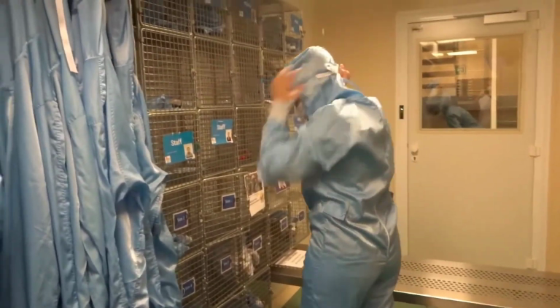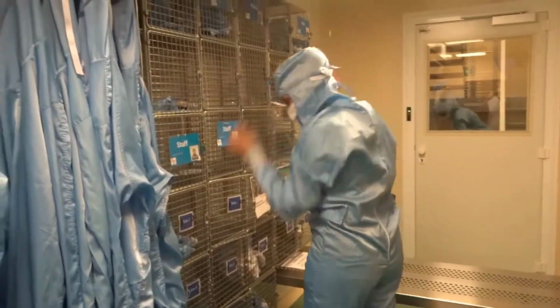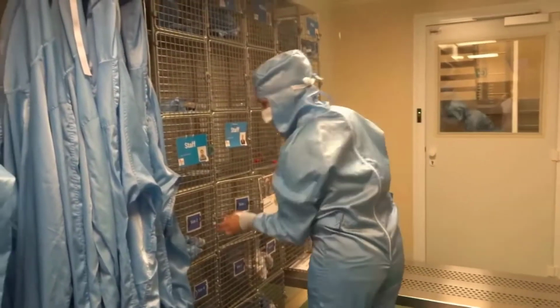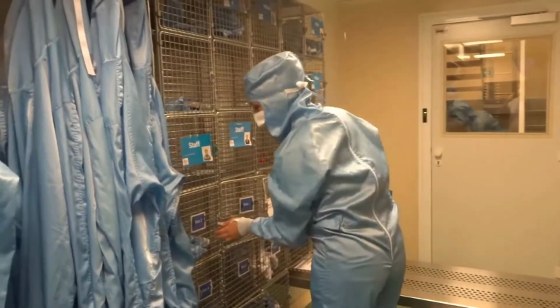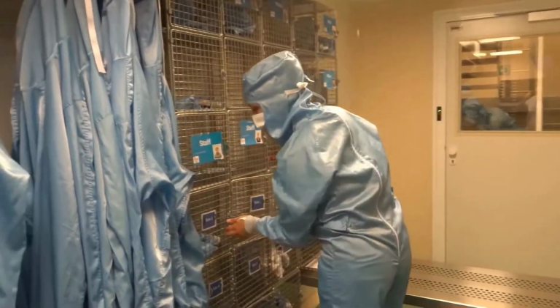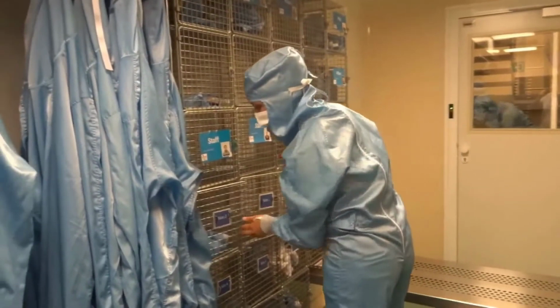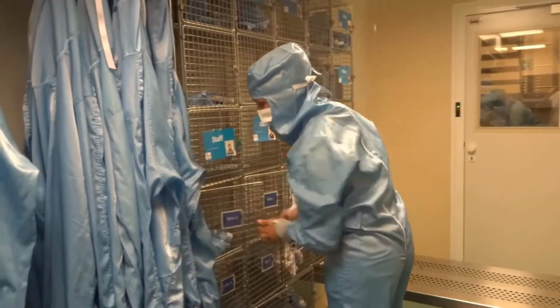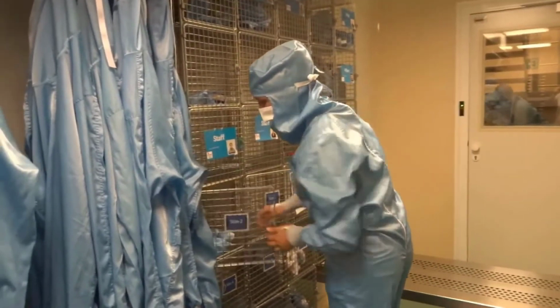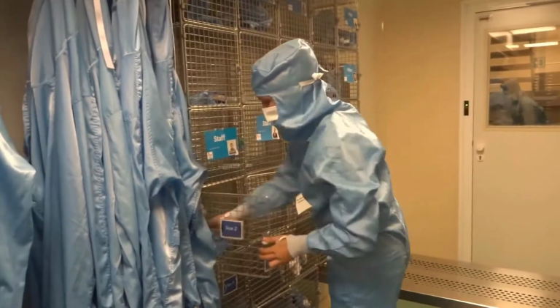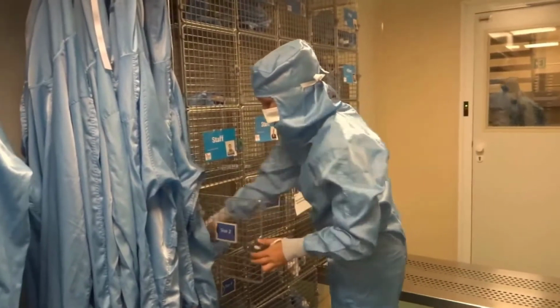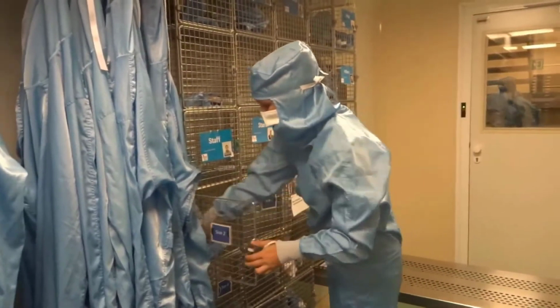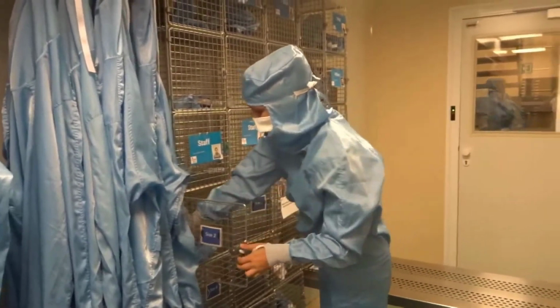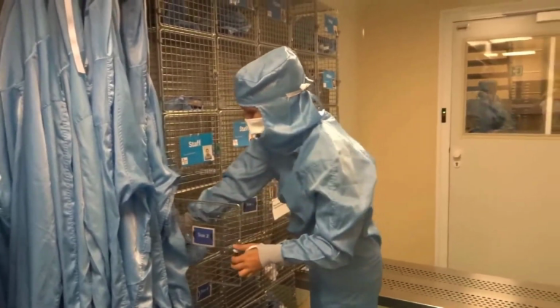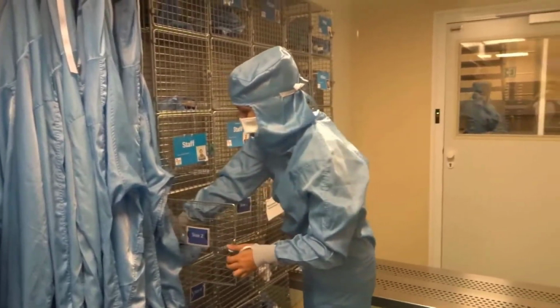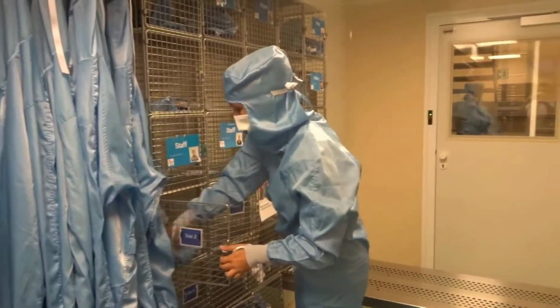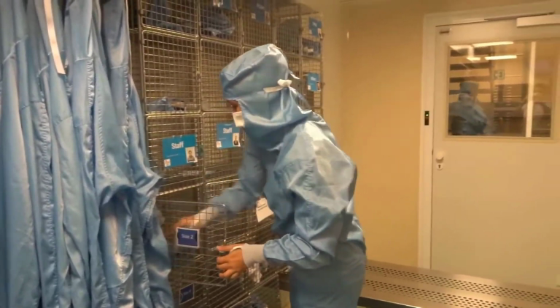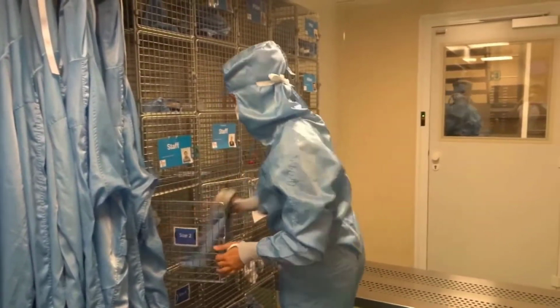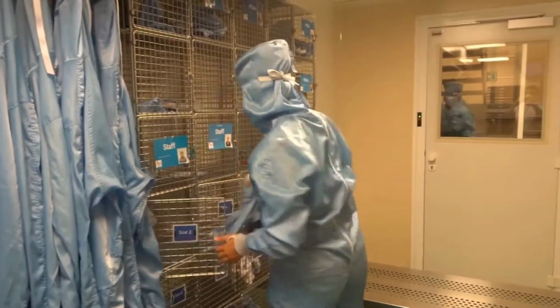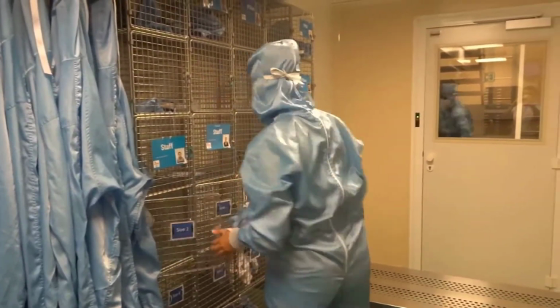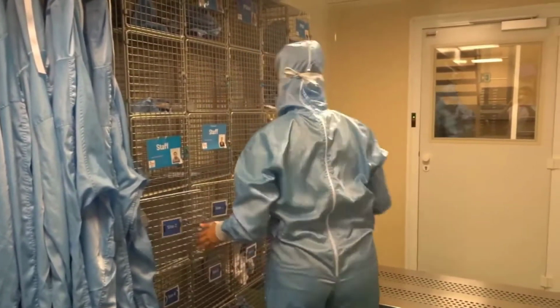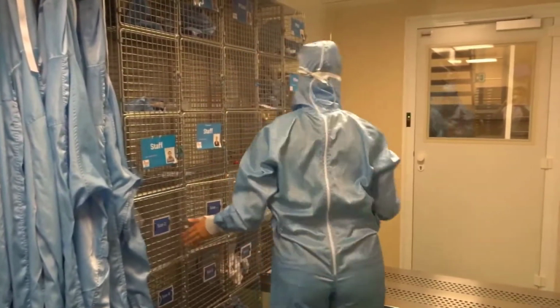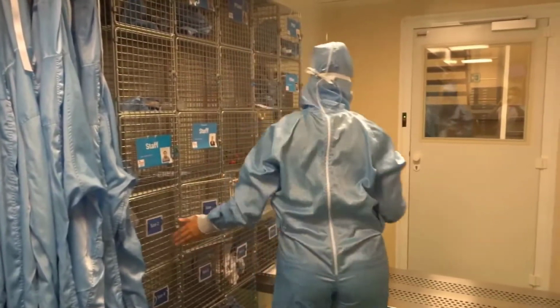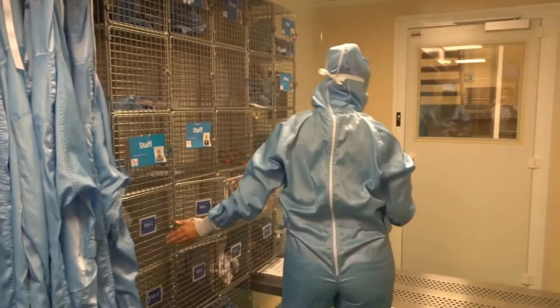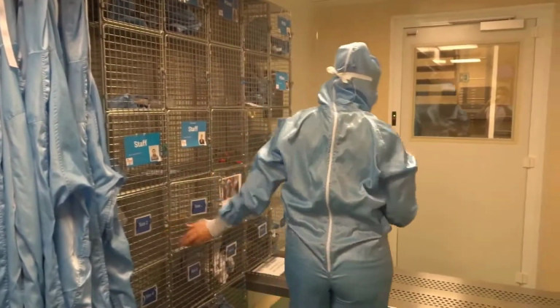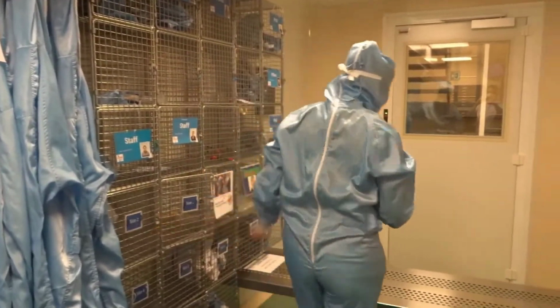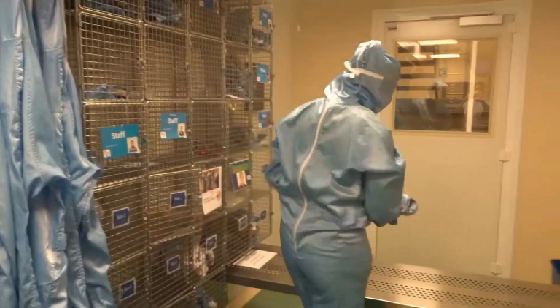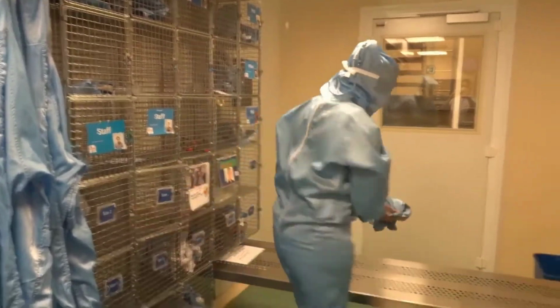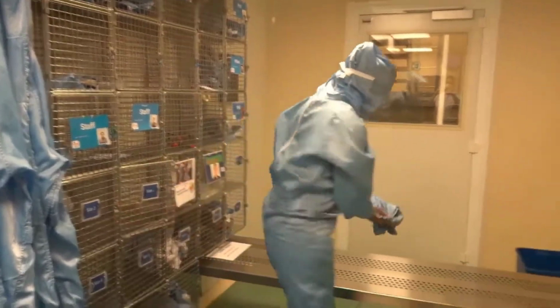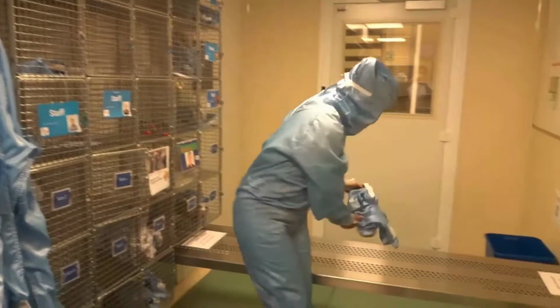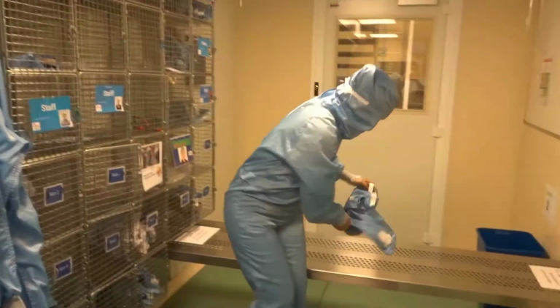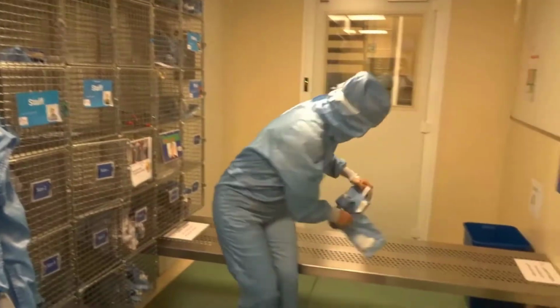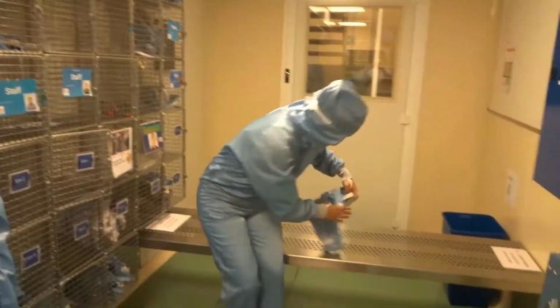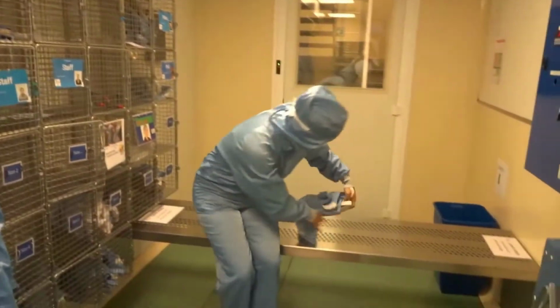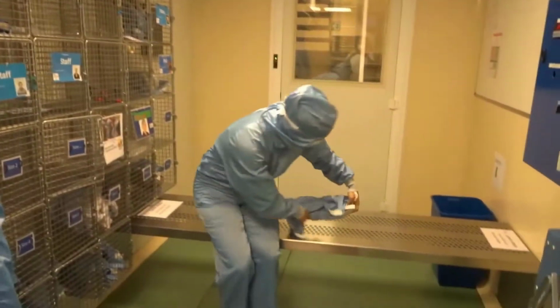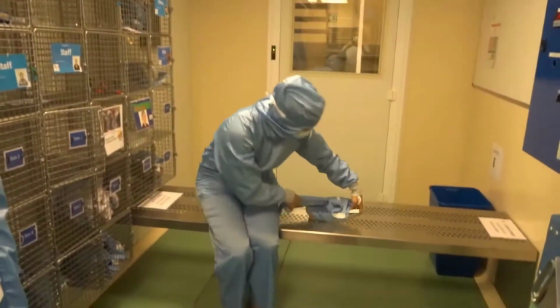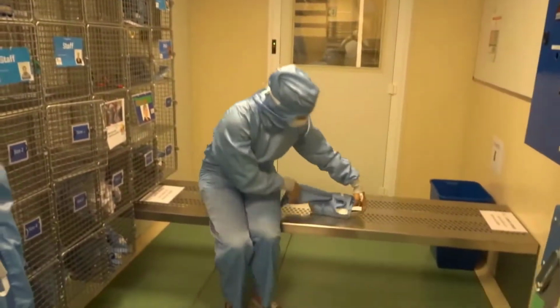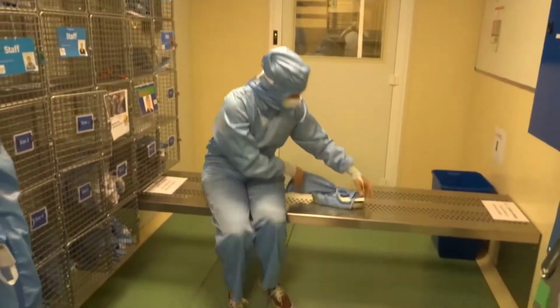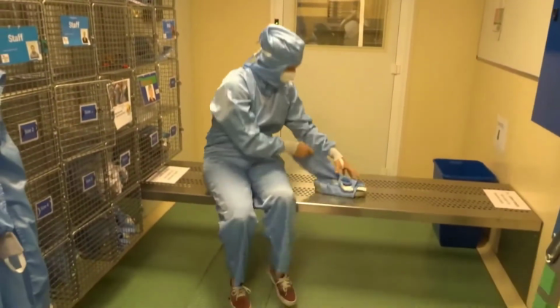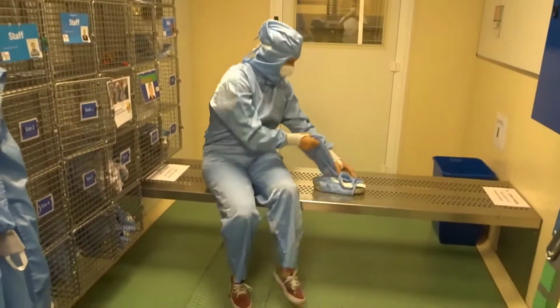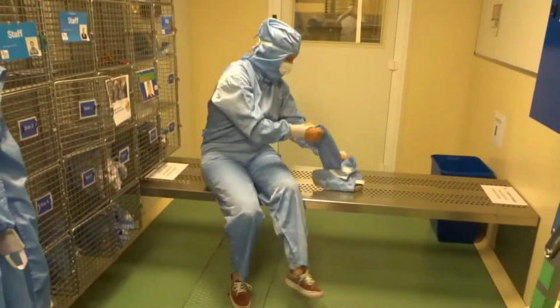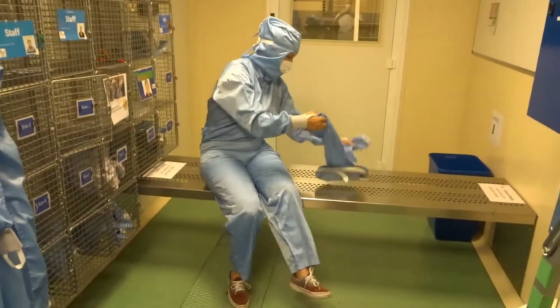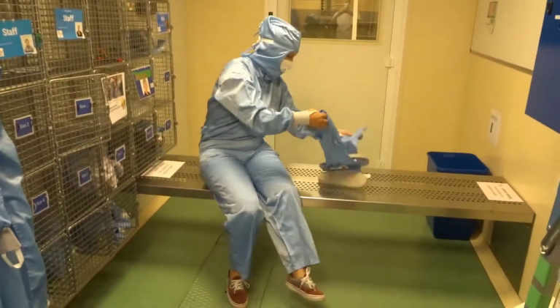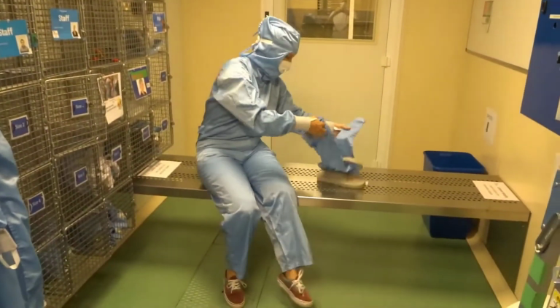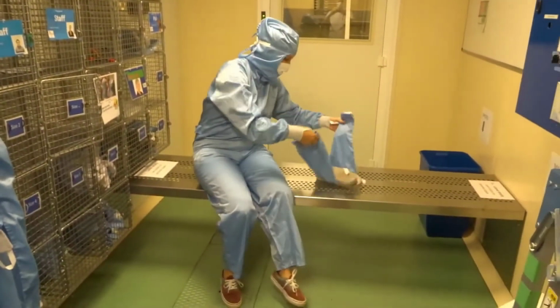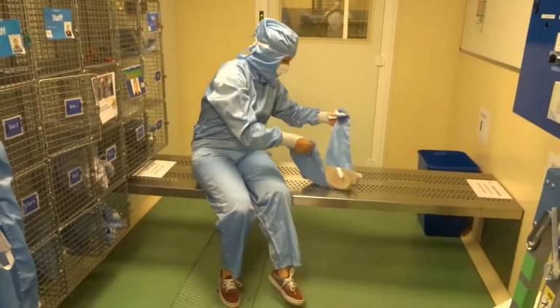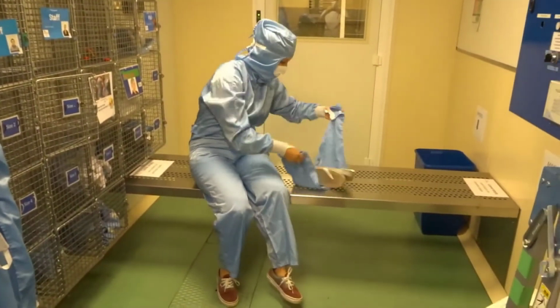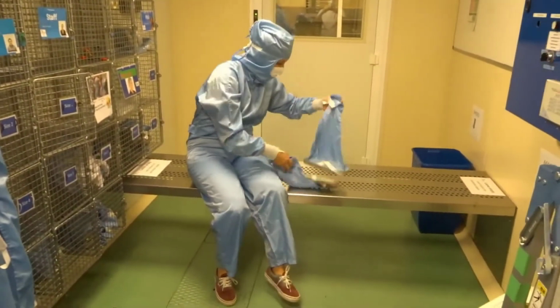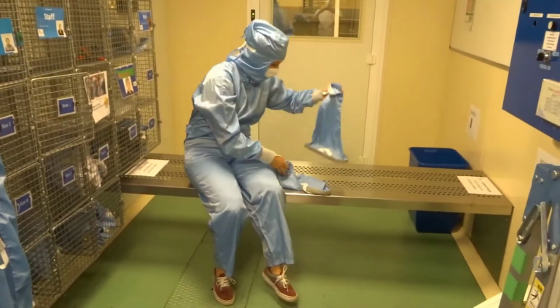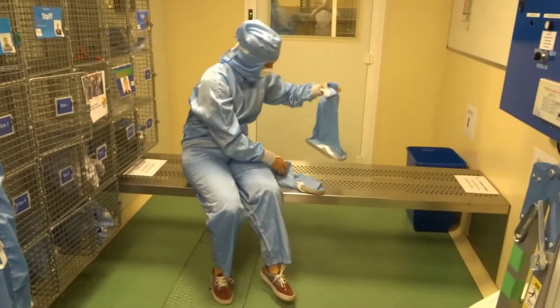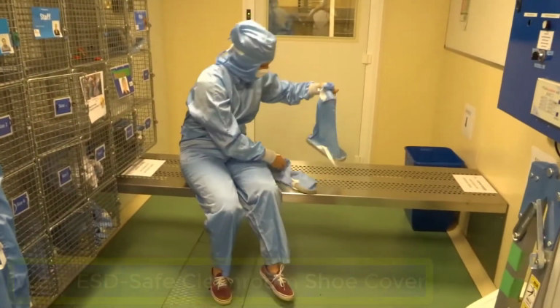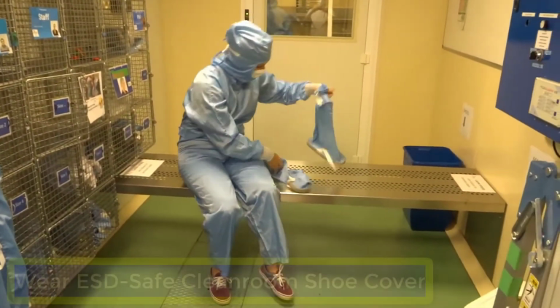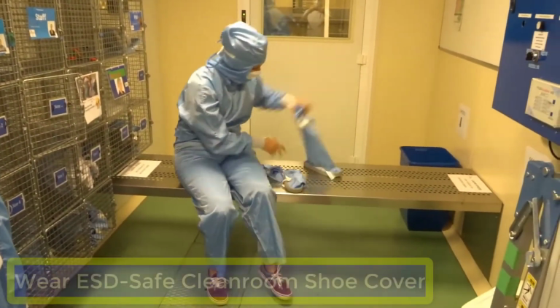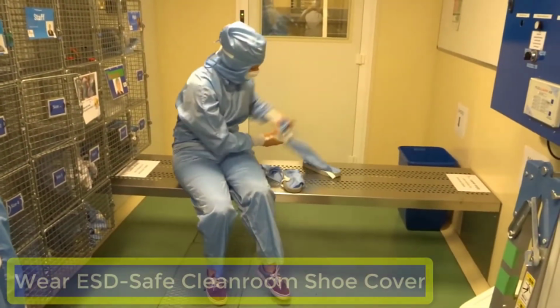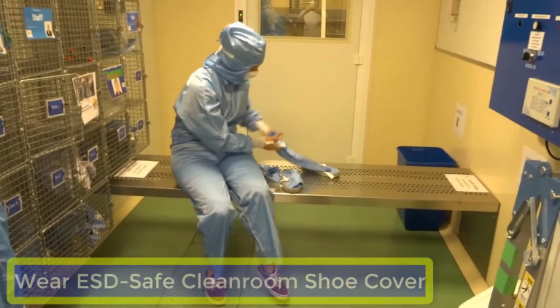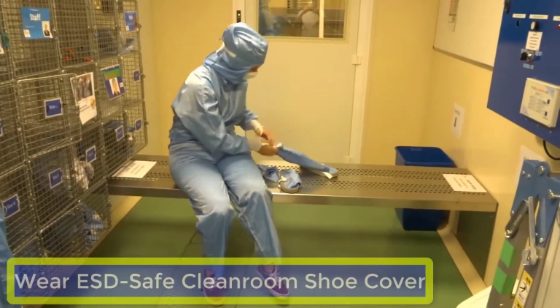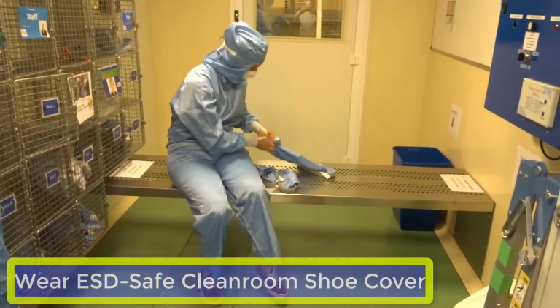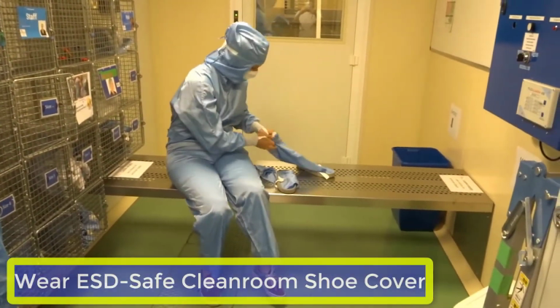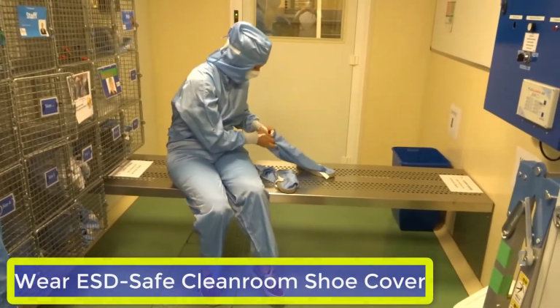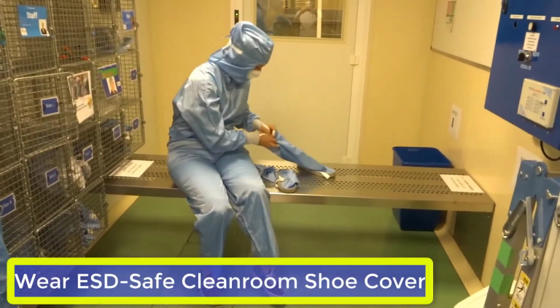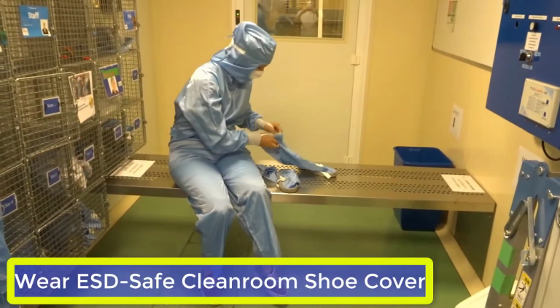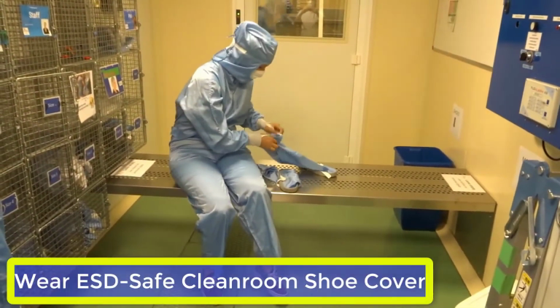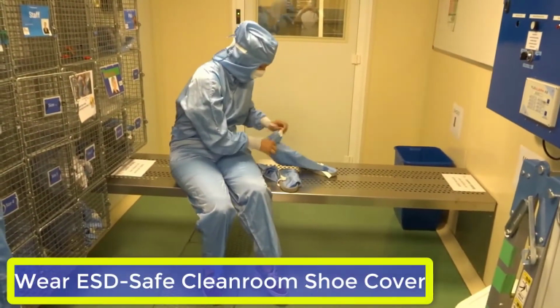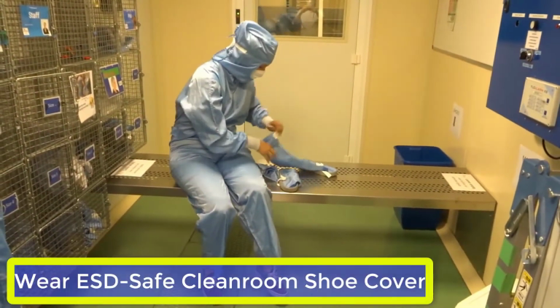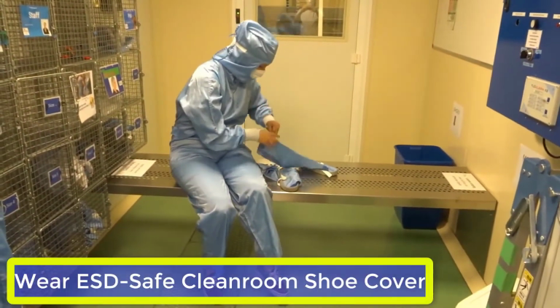From the pigeonhole, grab a pair of overshoes with the correct size, and sit on the bench with your foot on the dirty side.